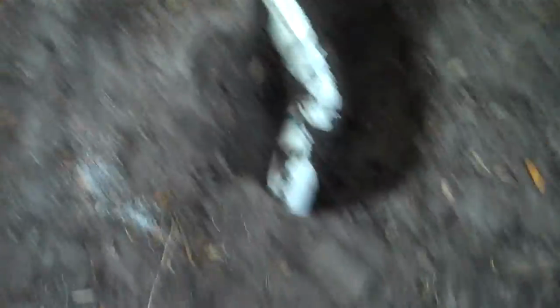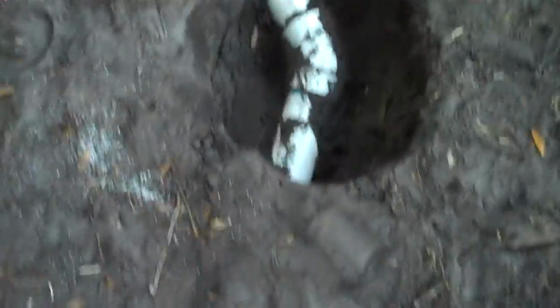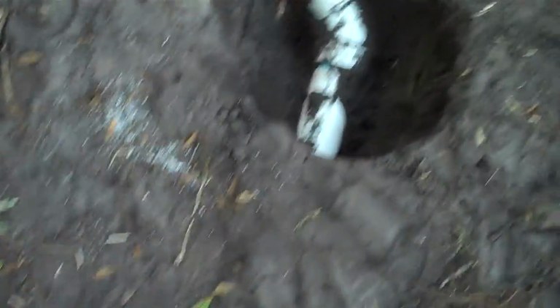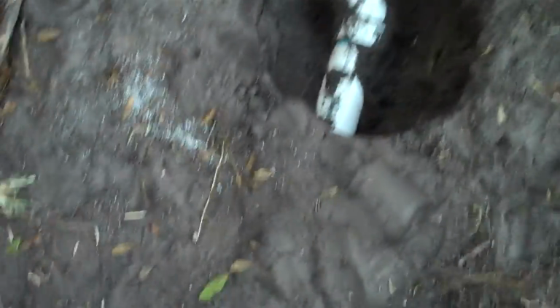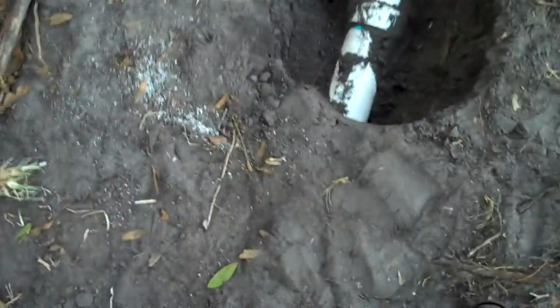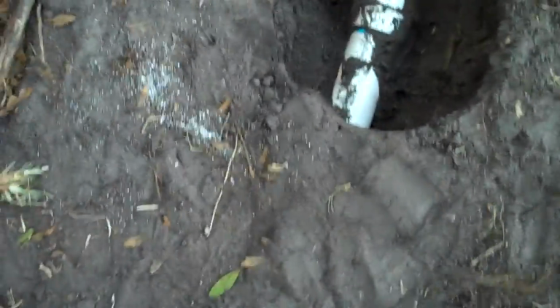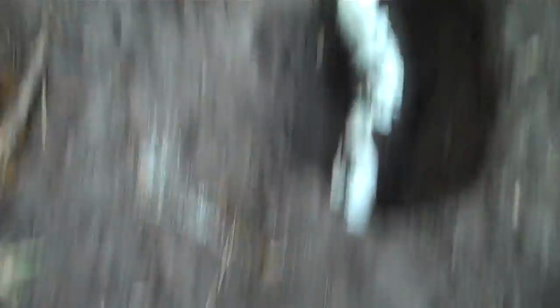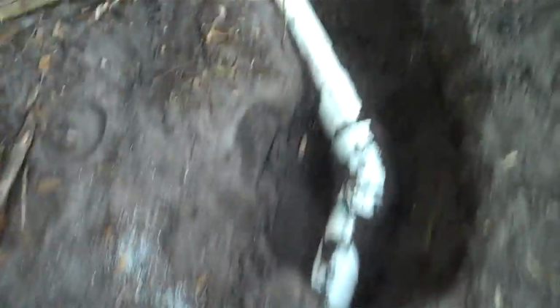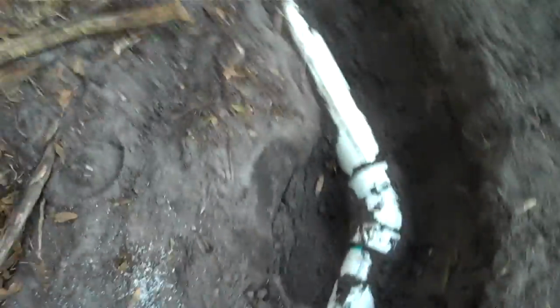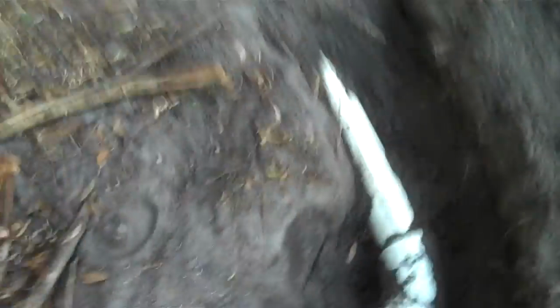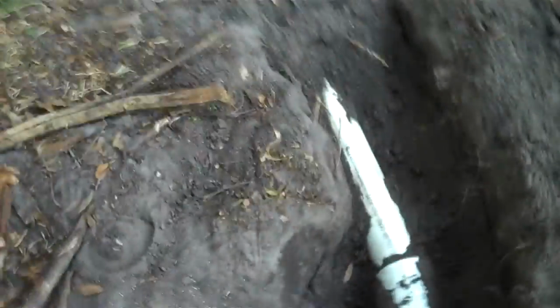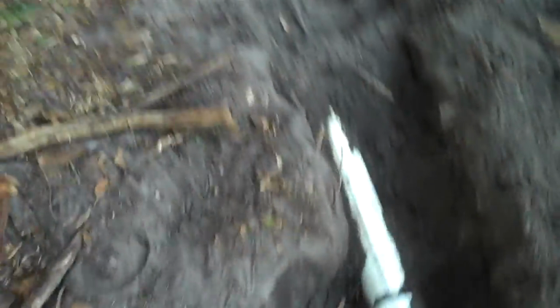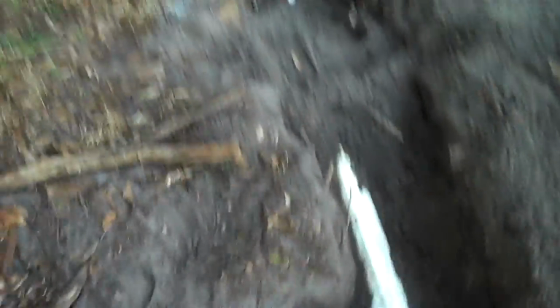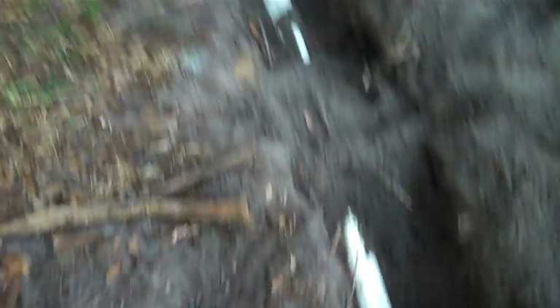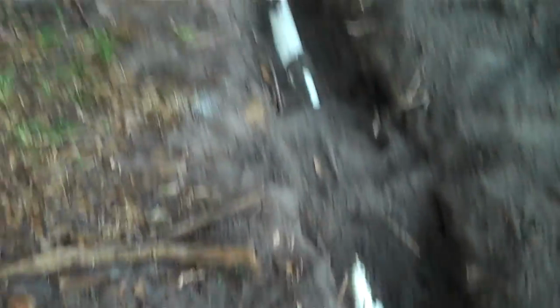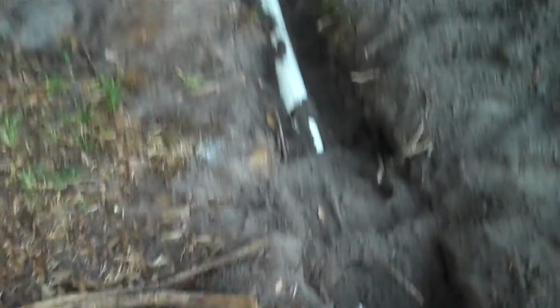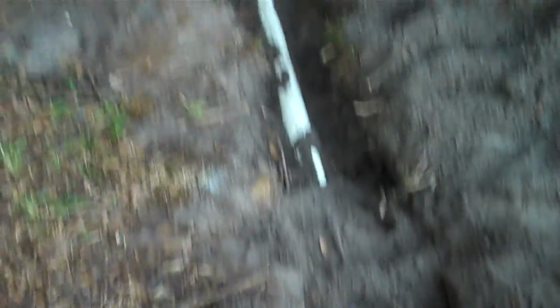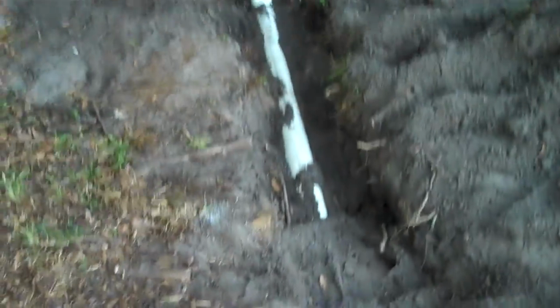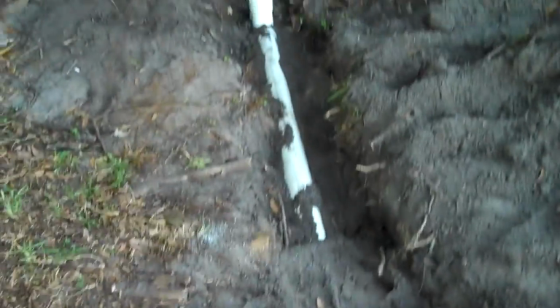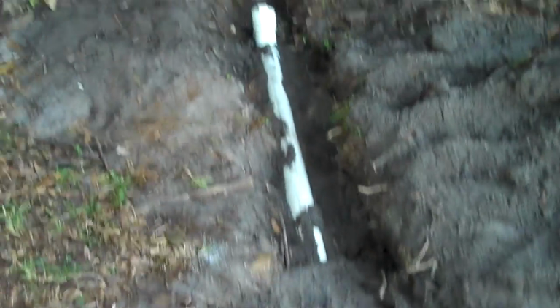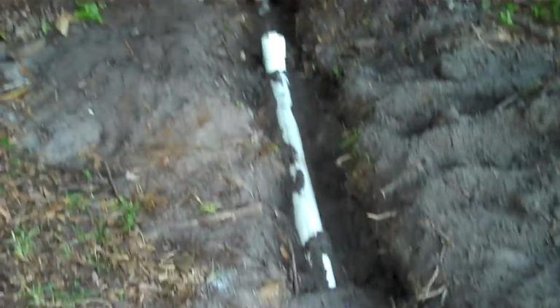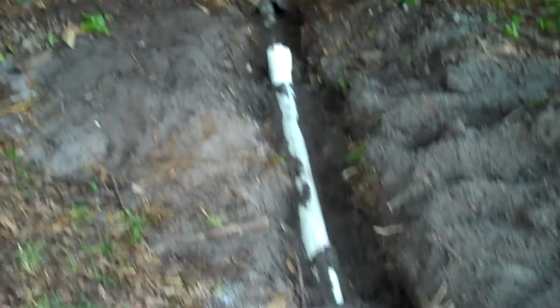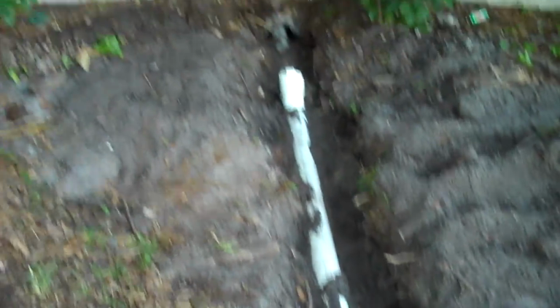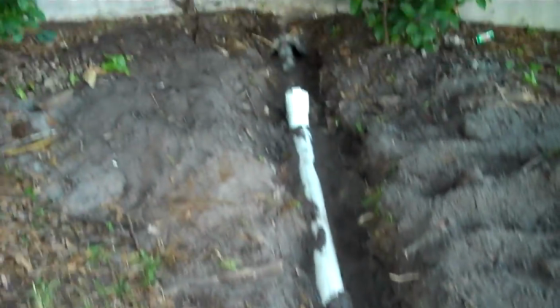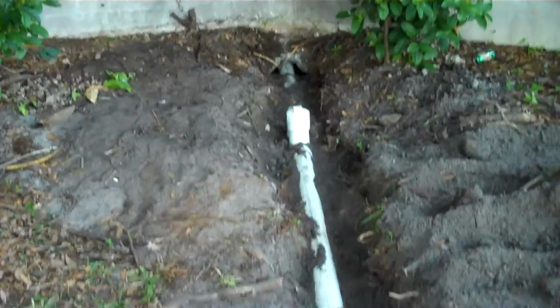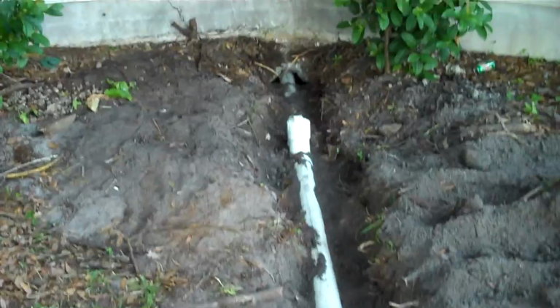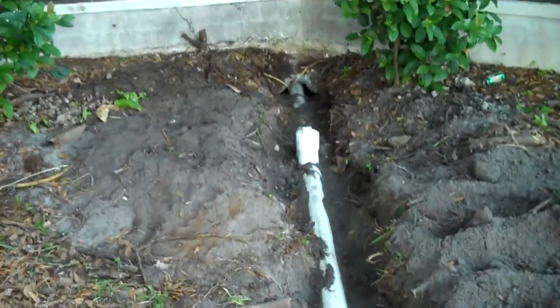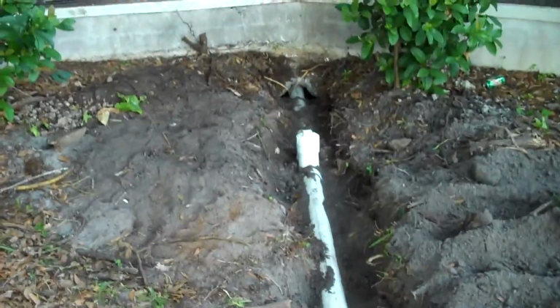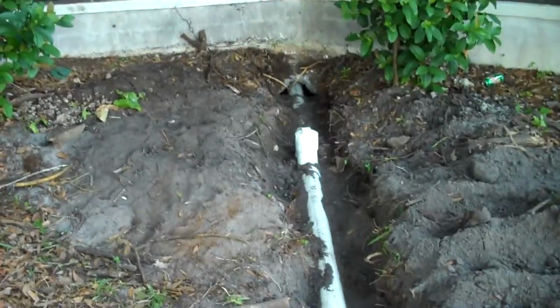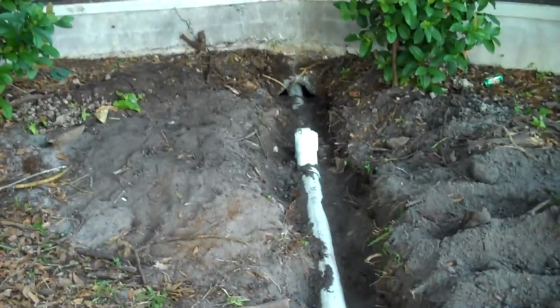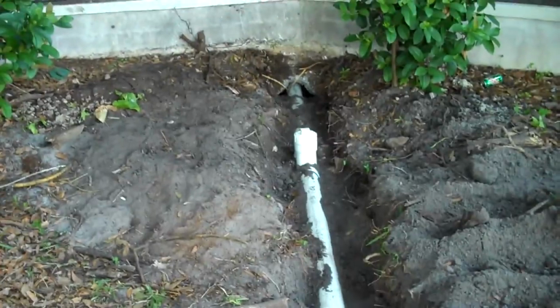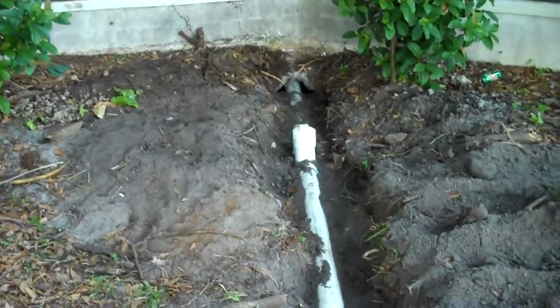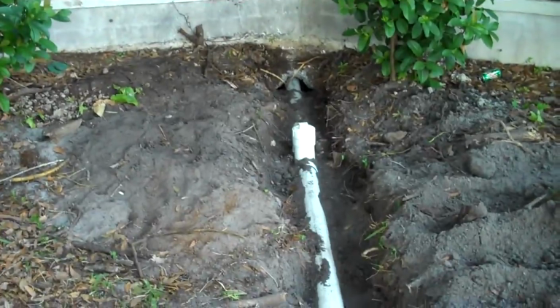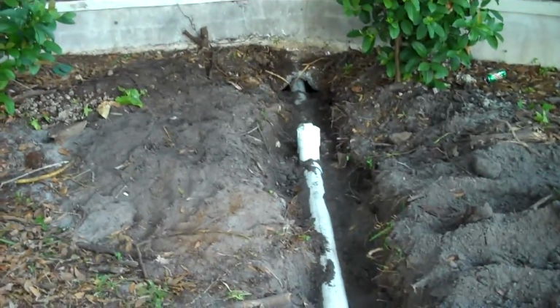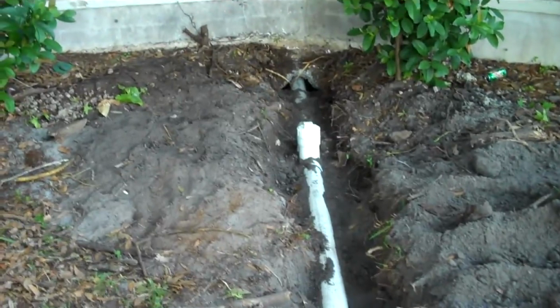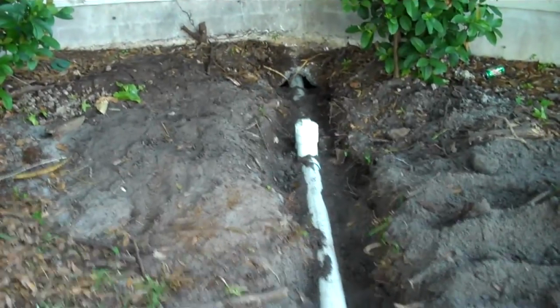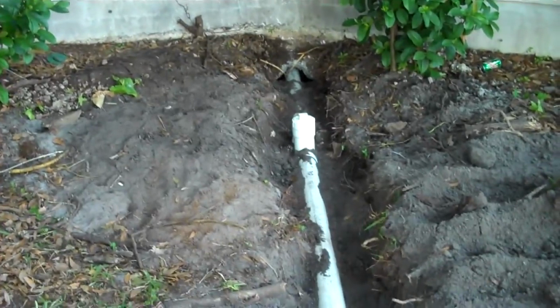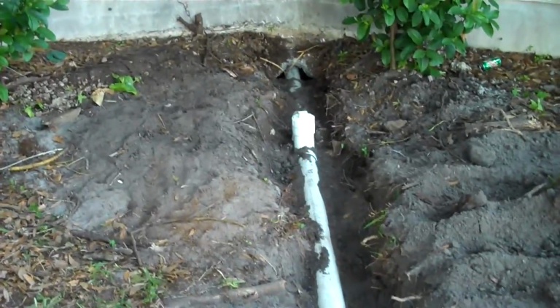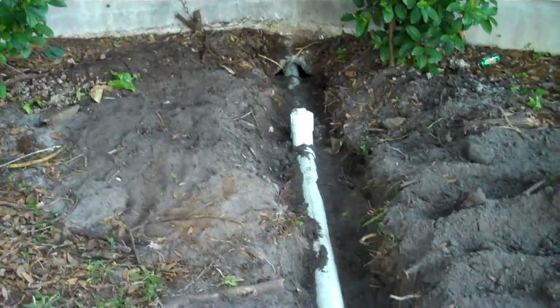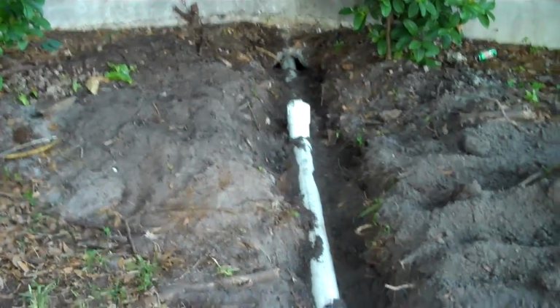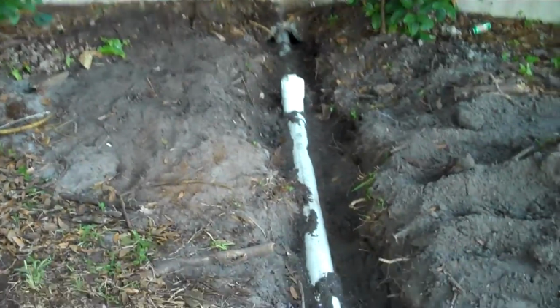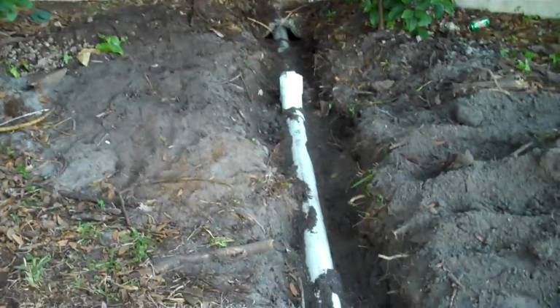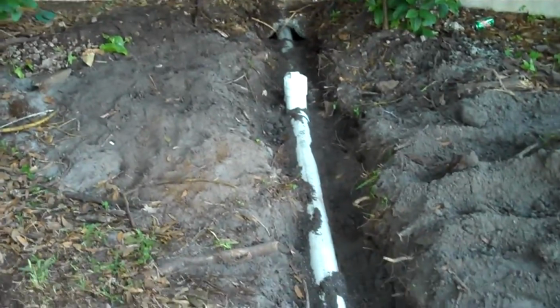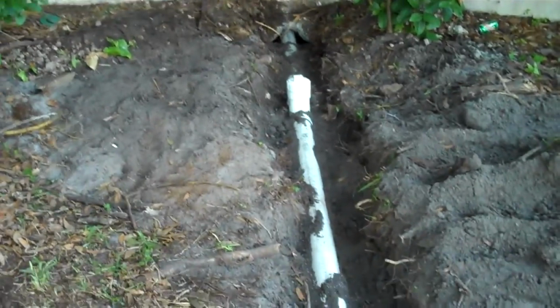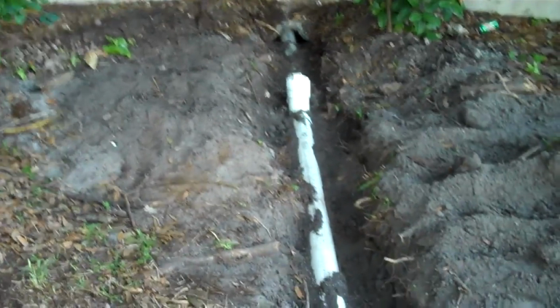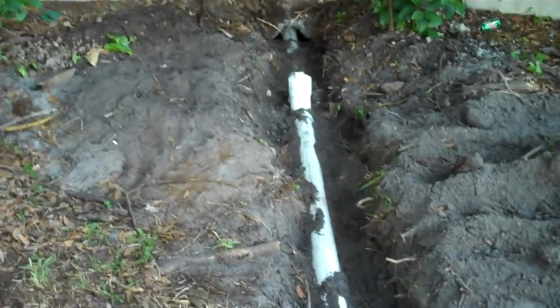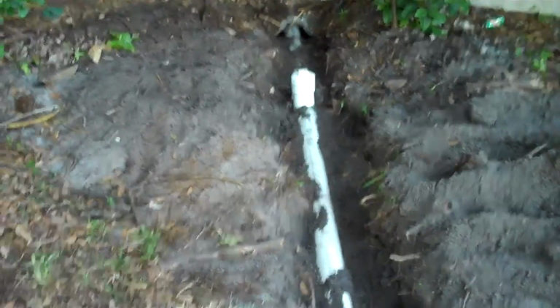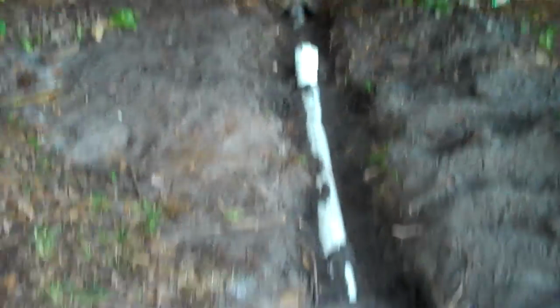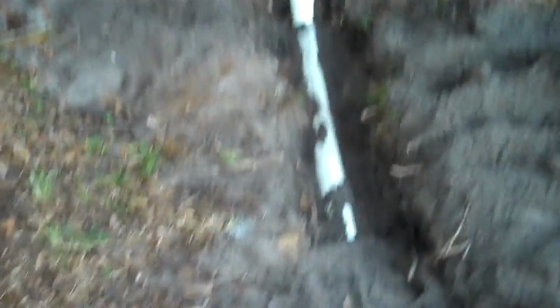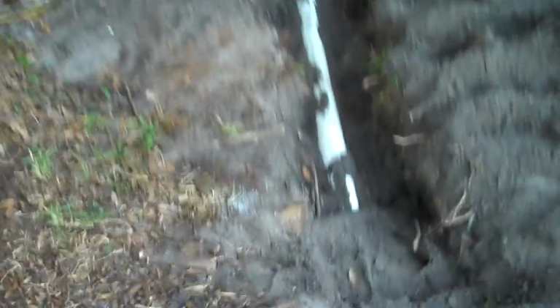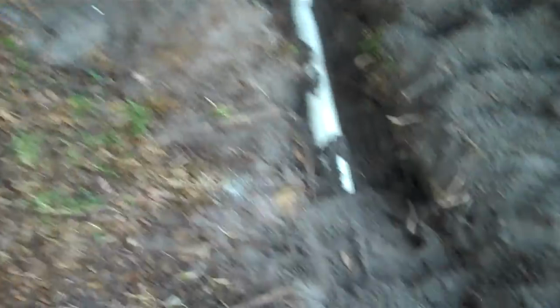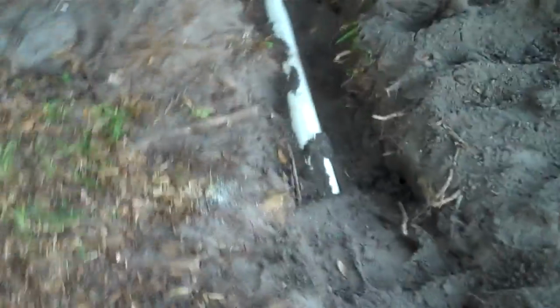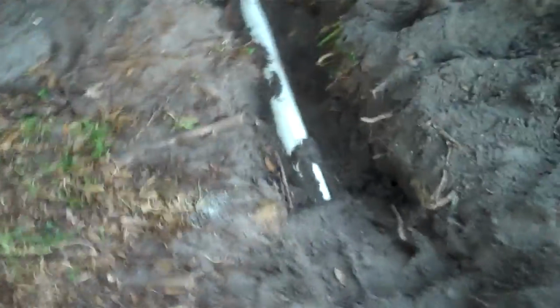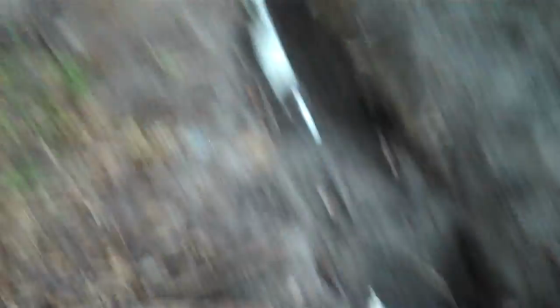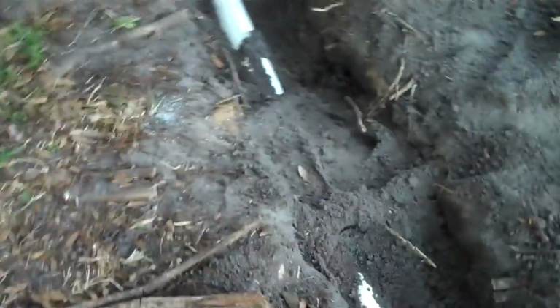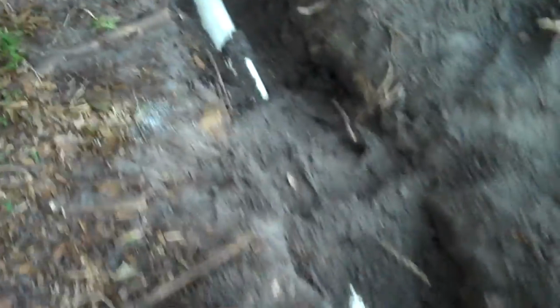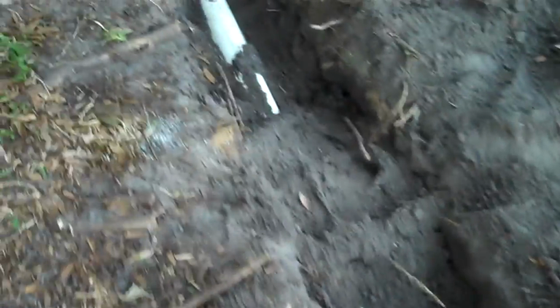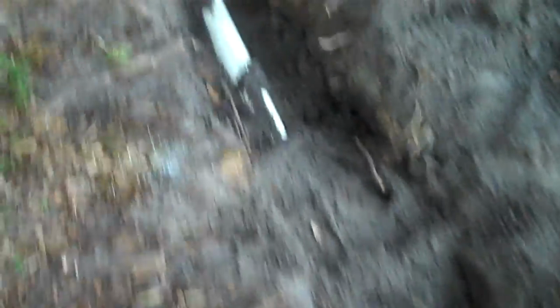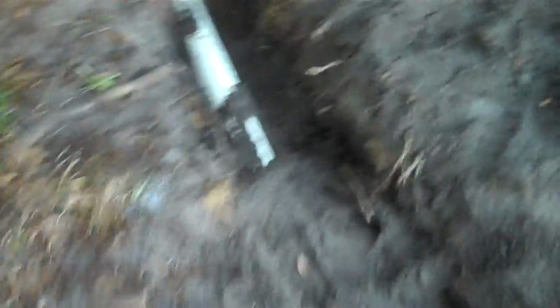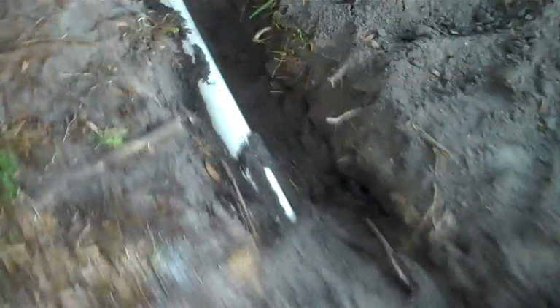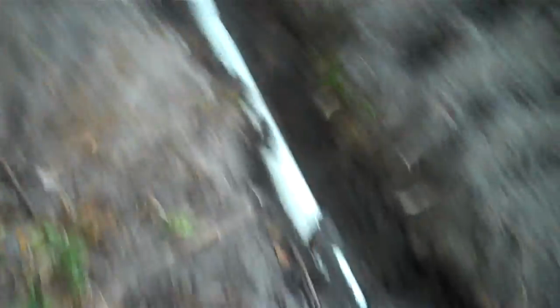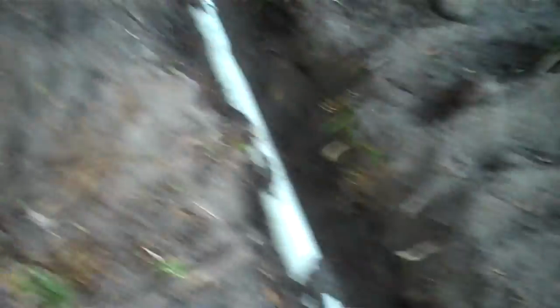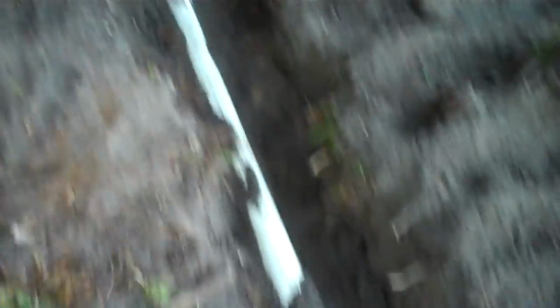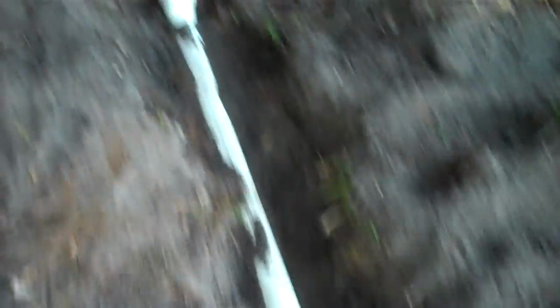The septic tank is here. New clean out installed, 4 inch.